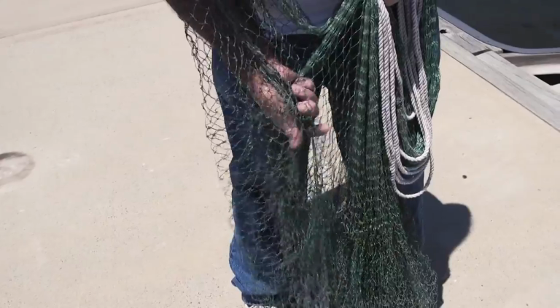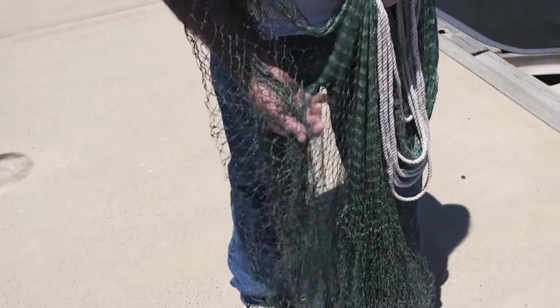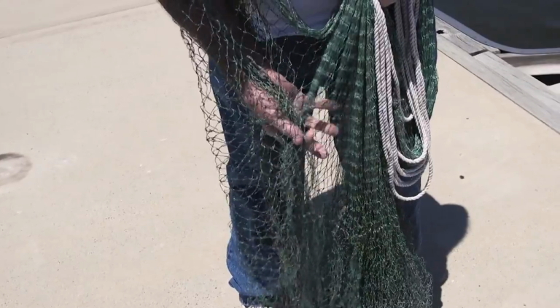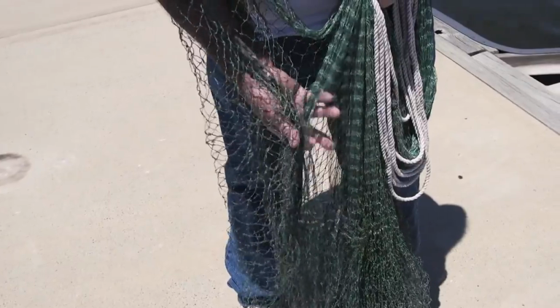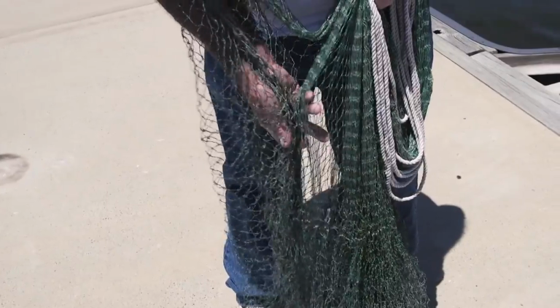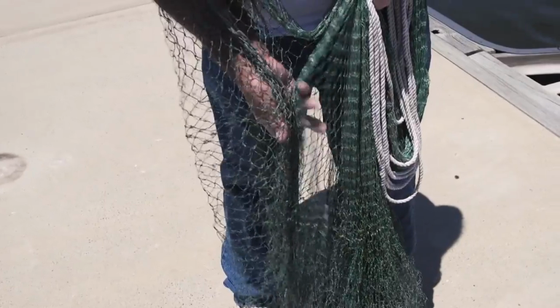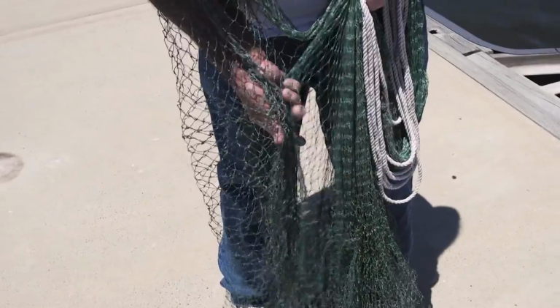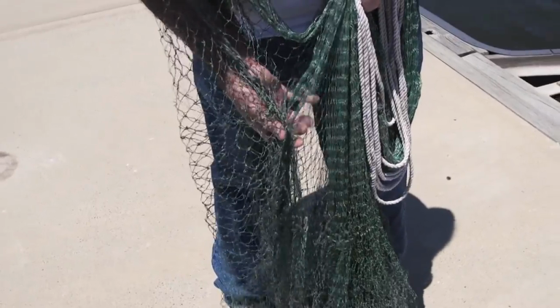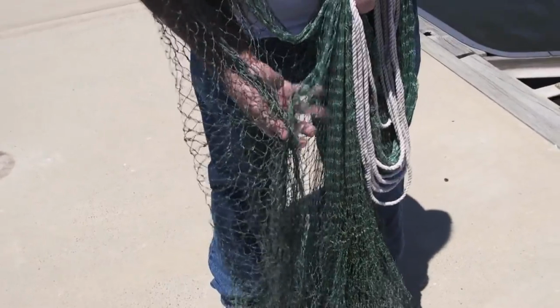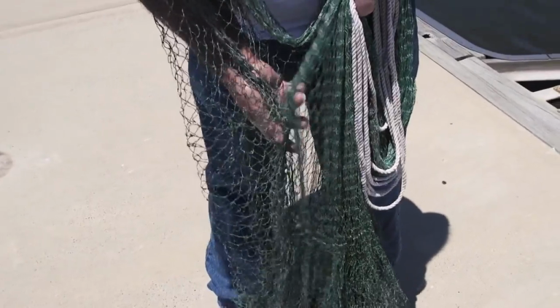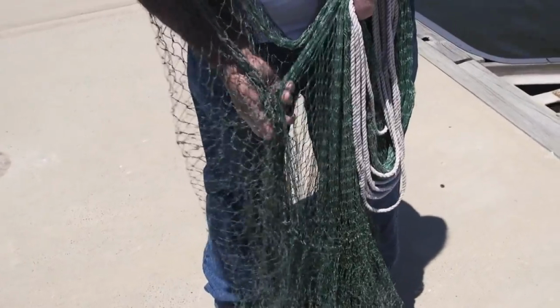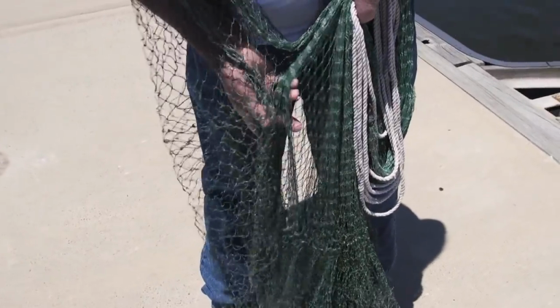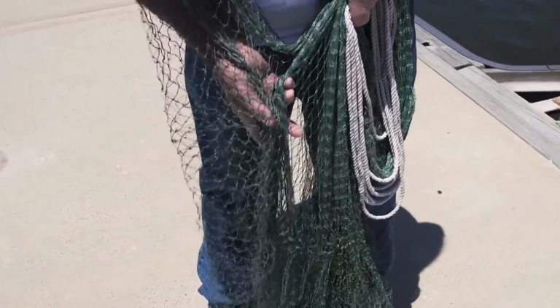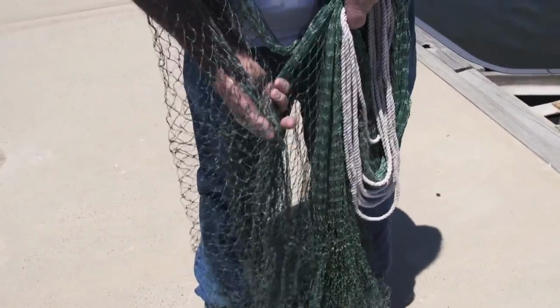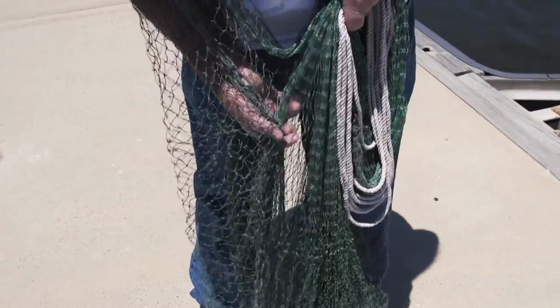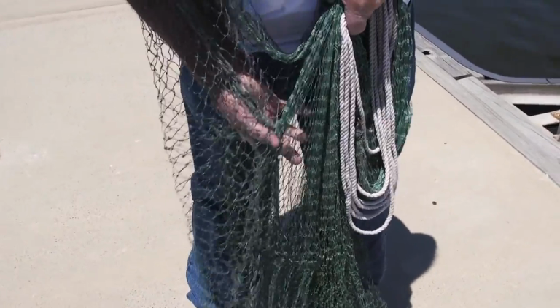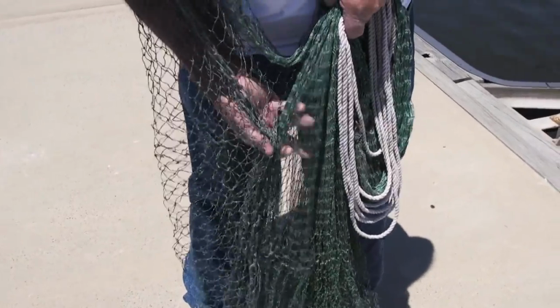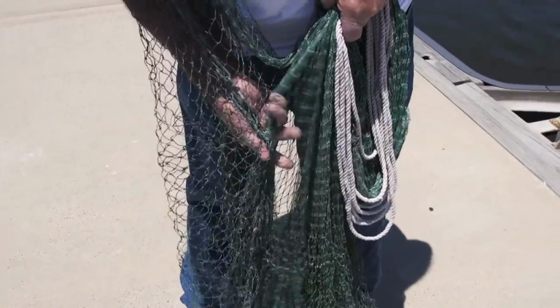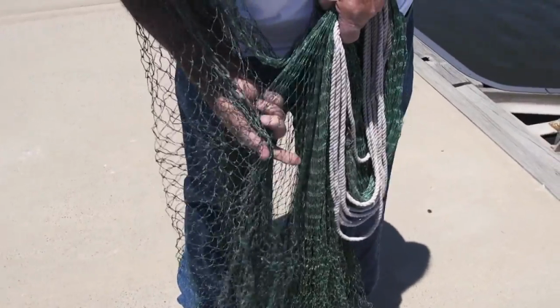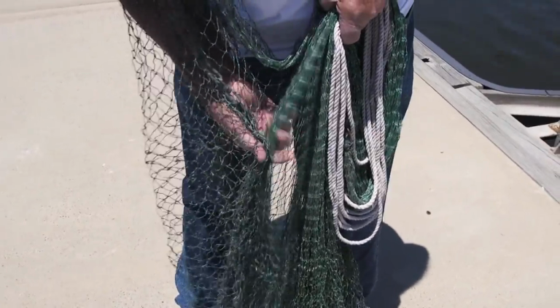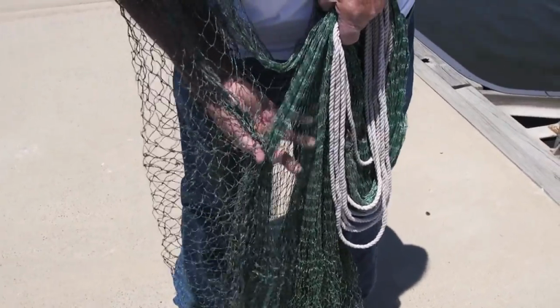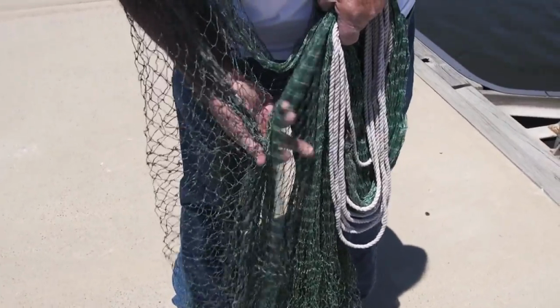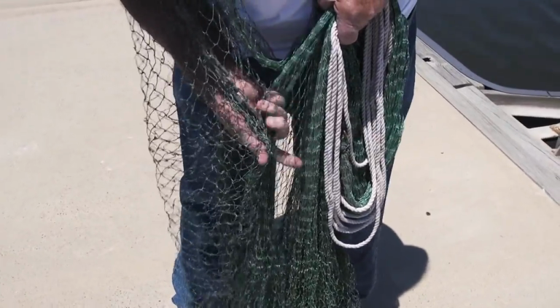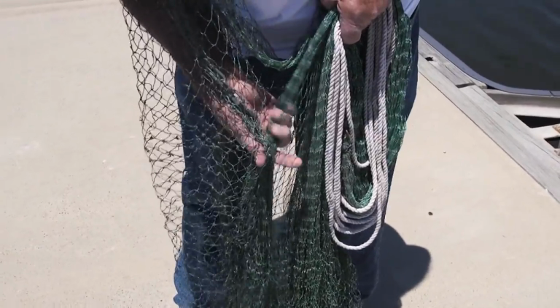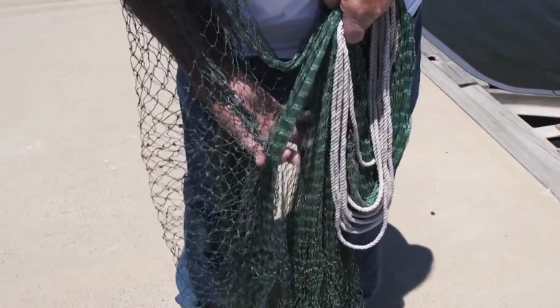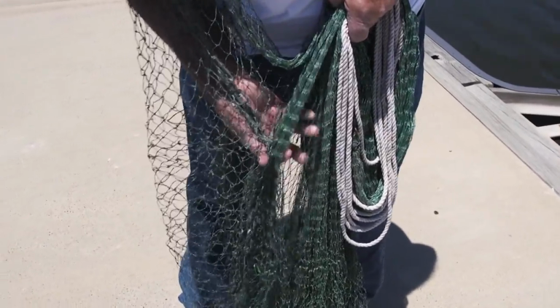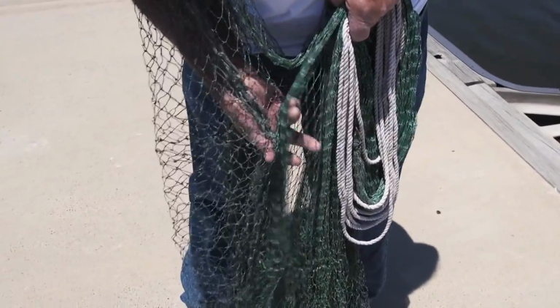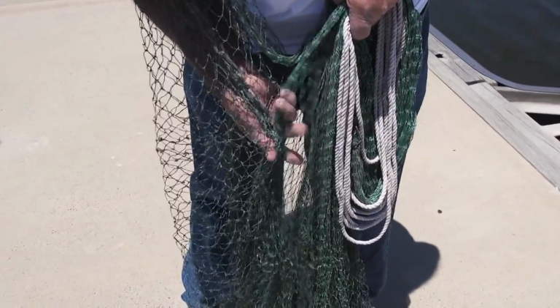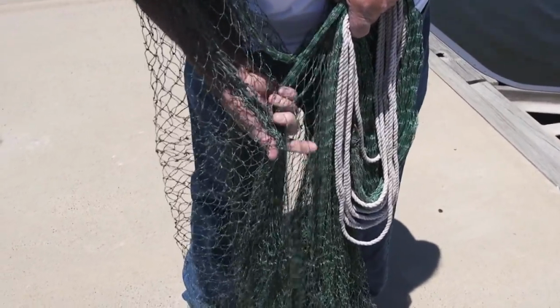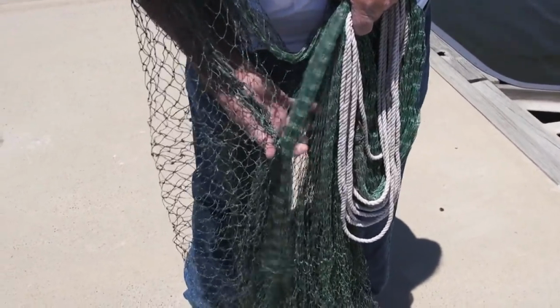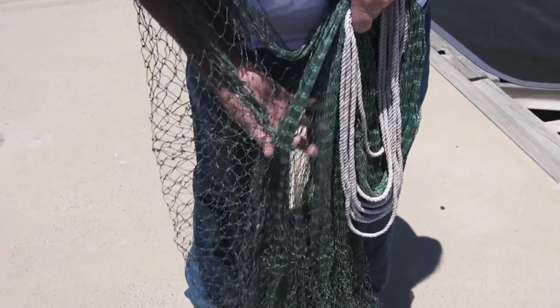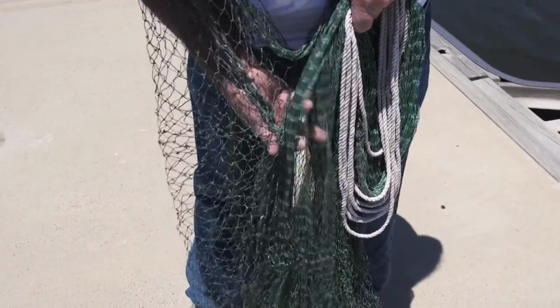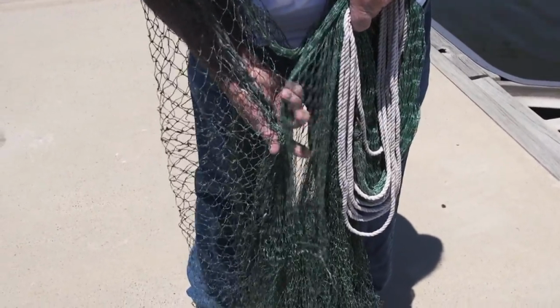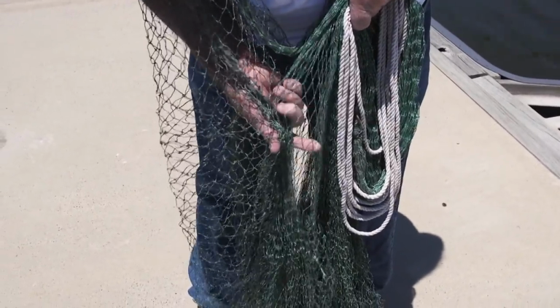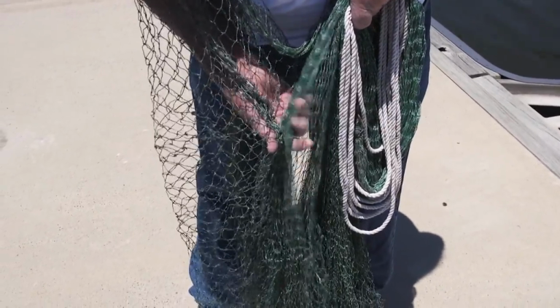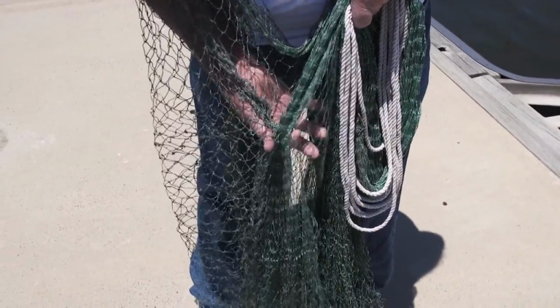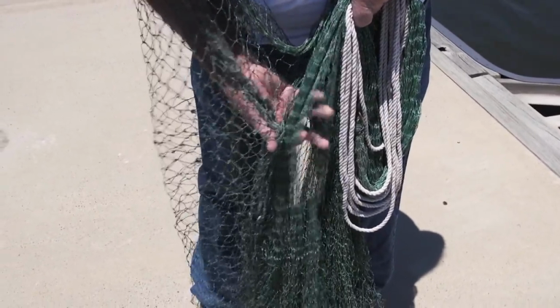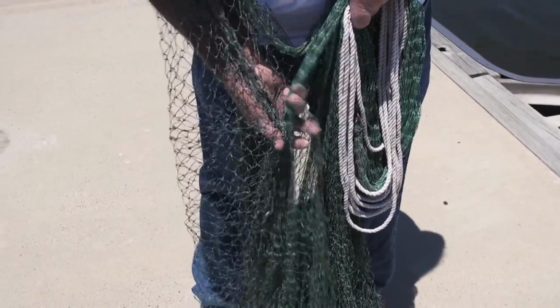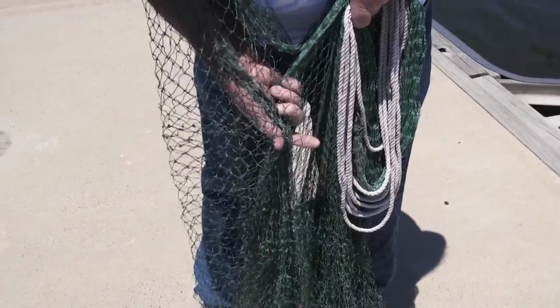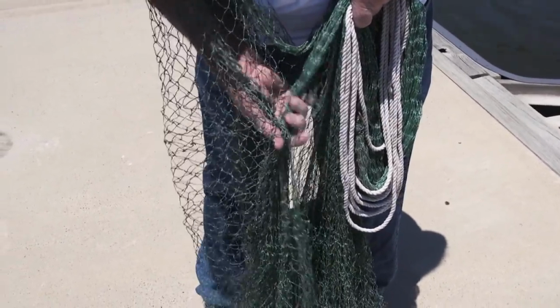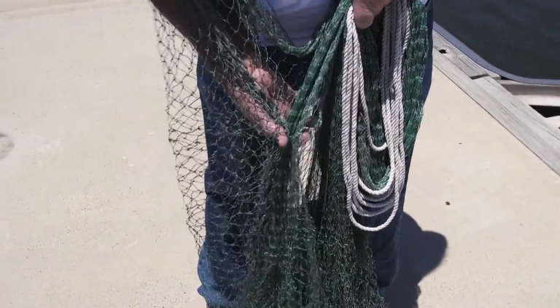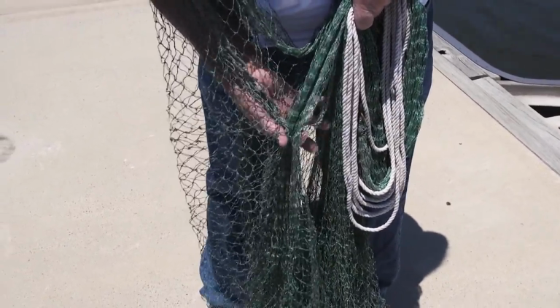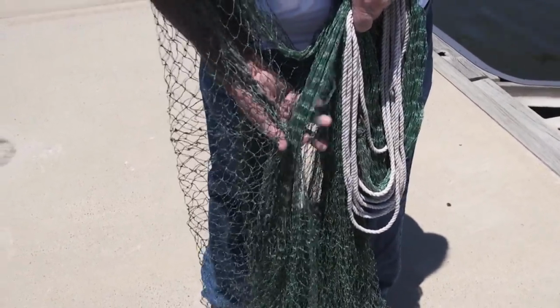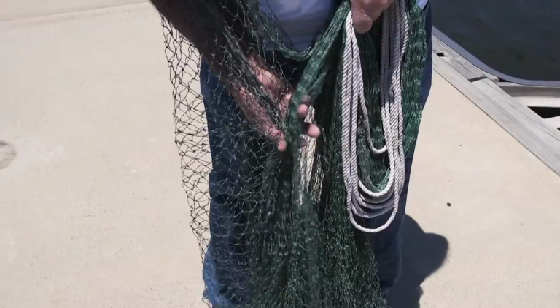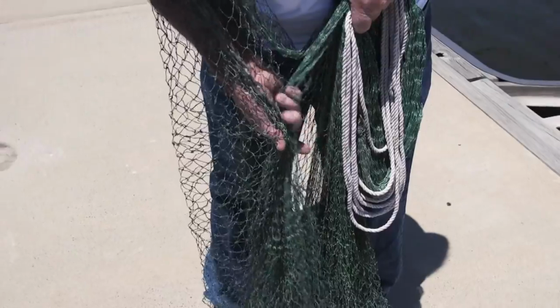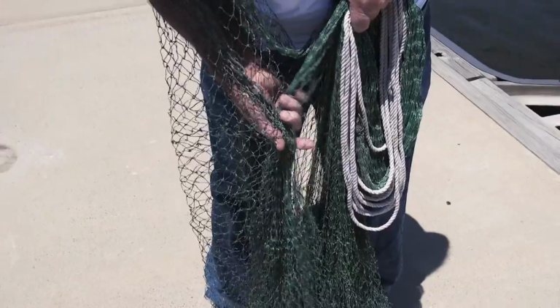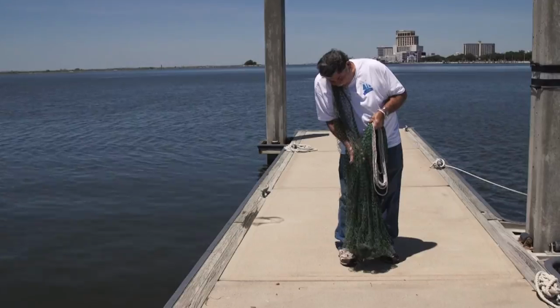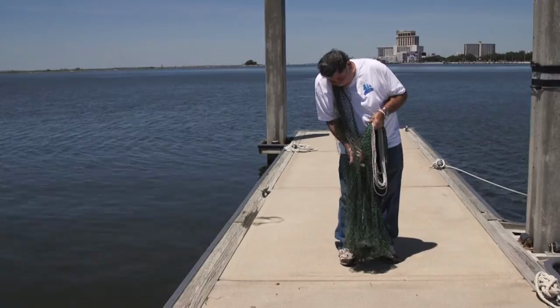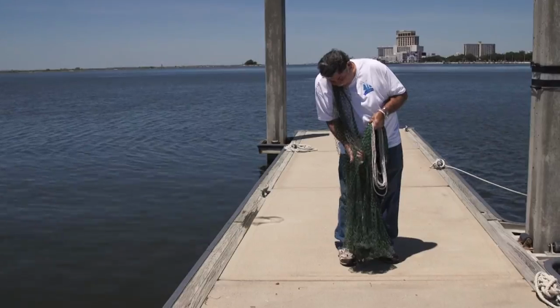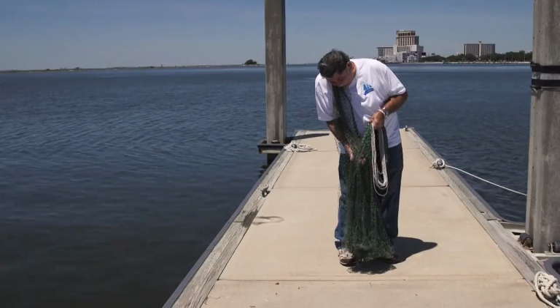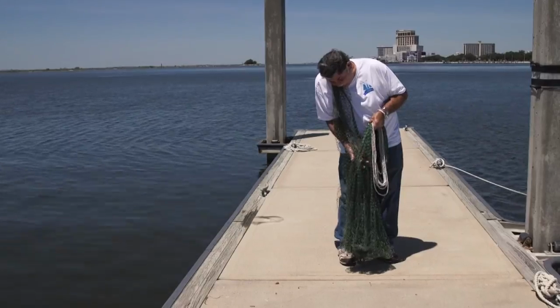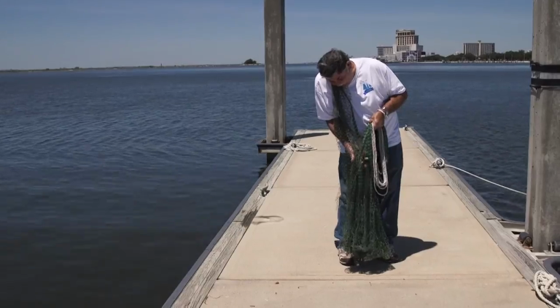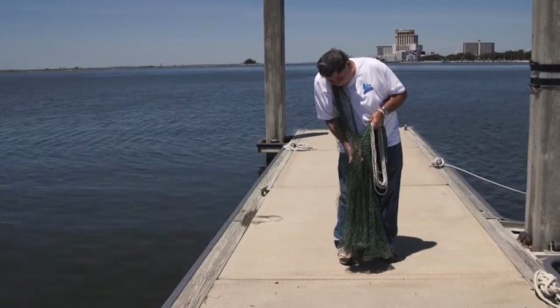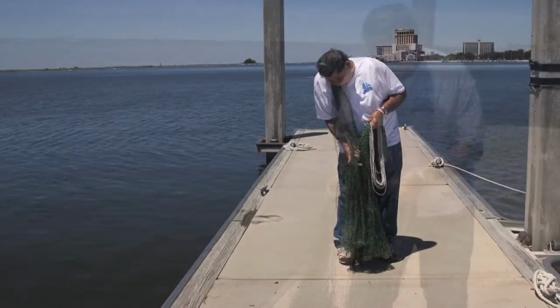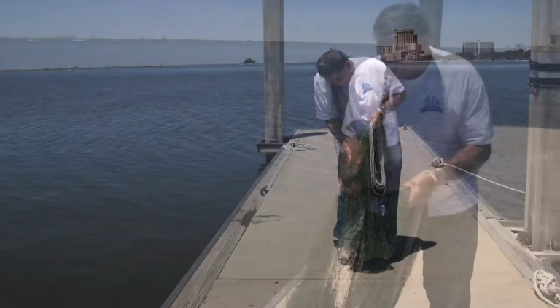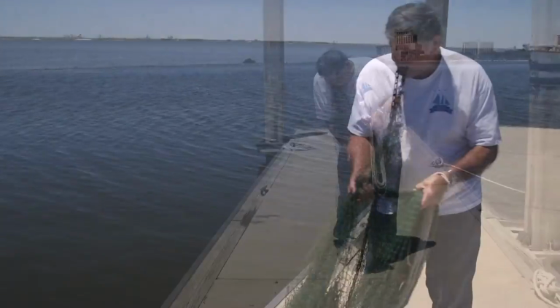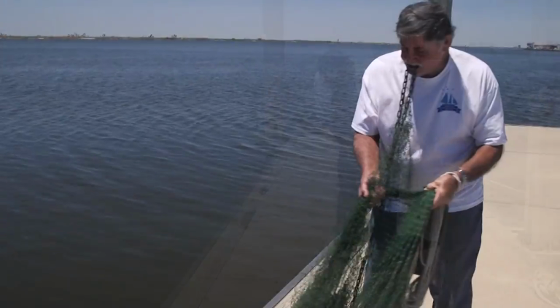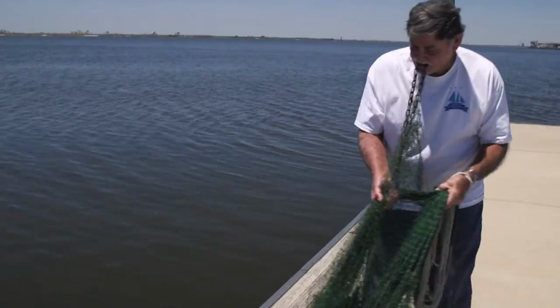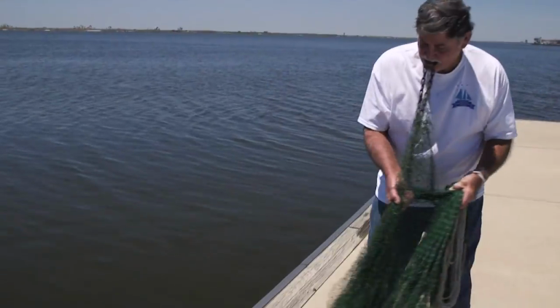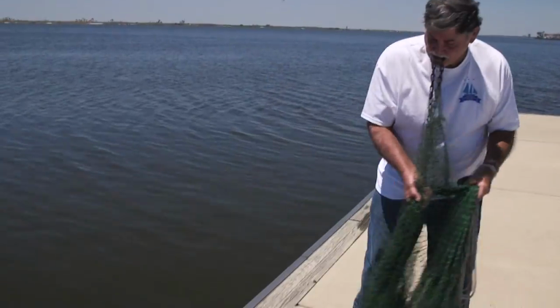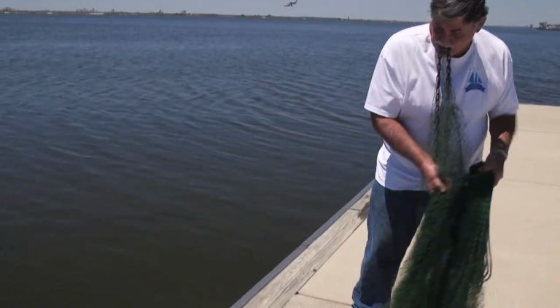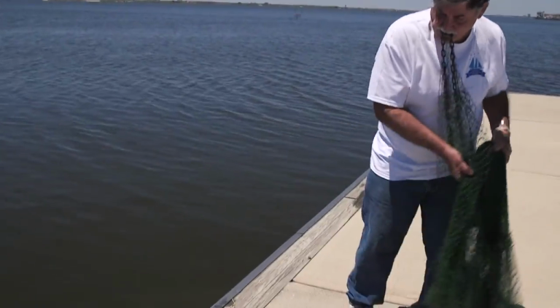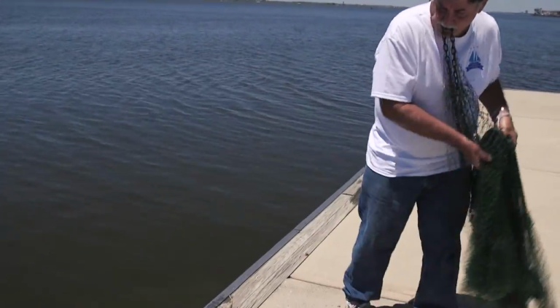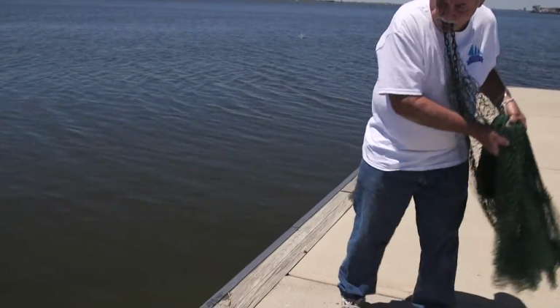Then you gather your net up with the other hand, about half of it, and then you throw it.